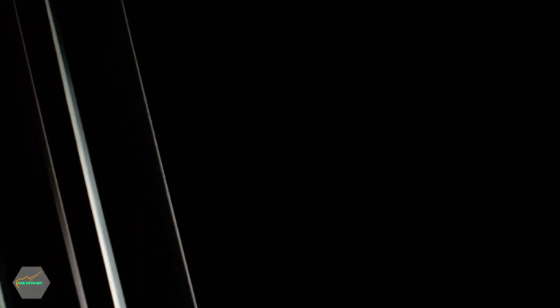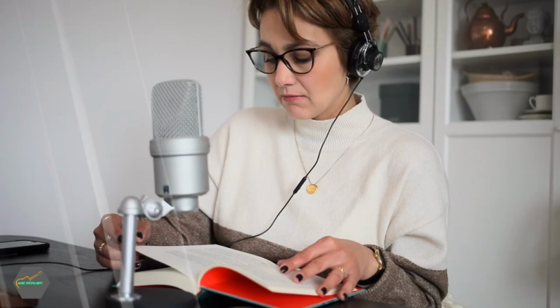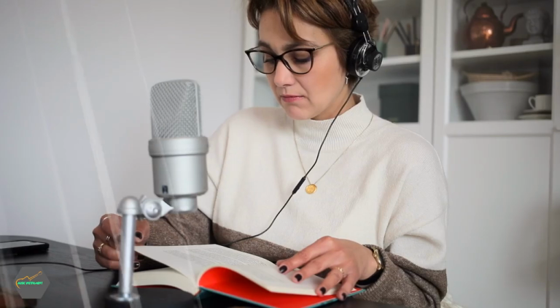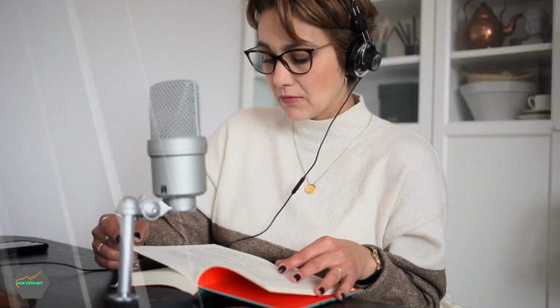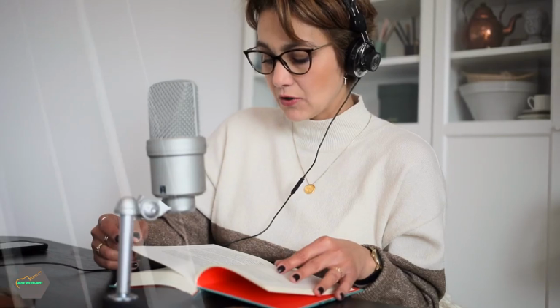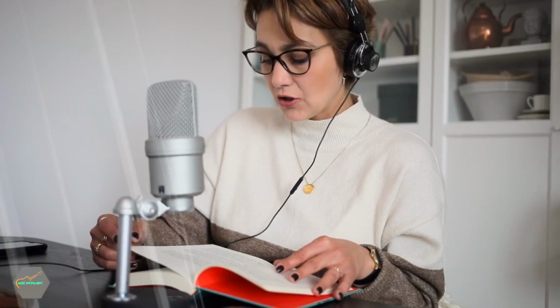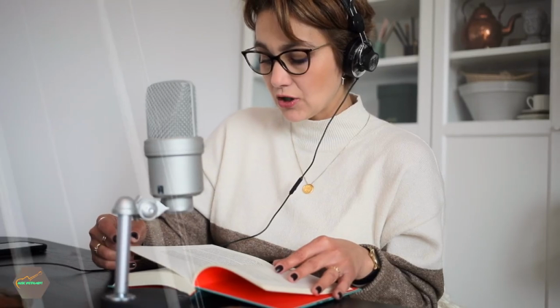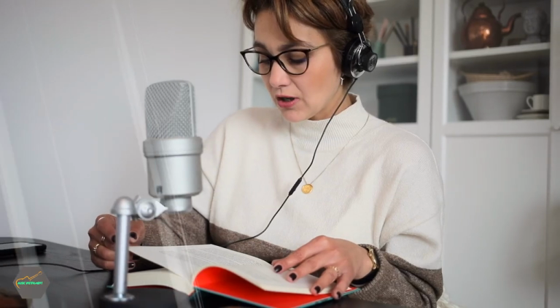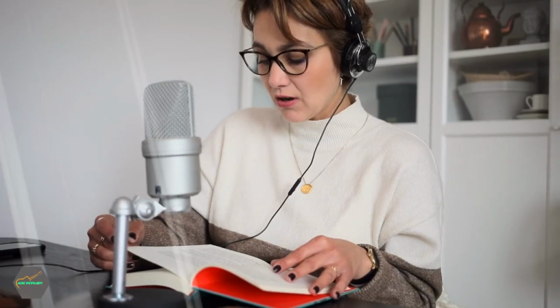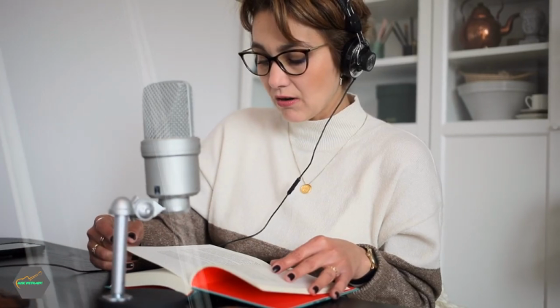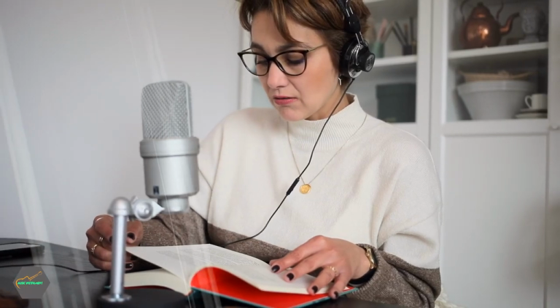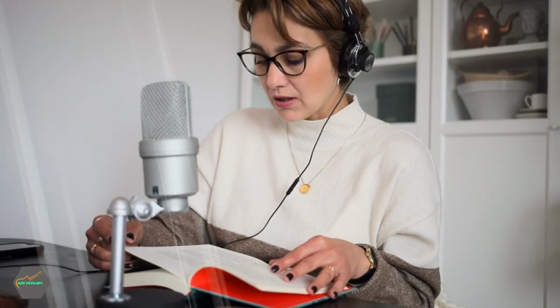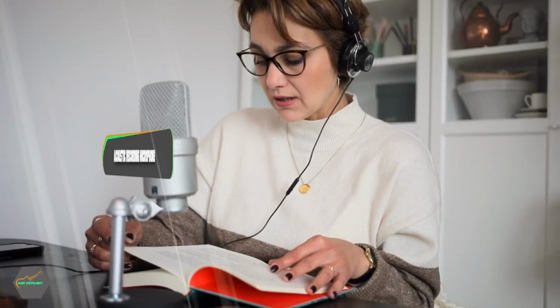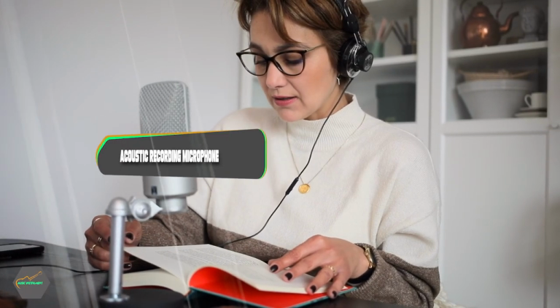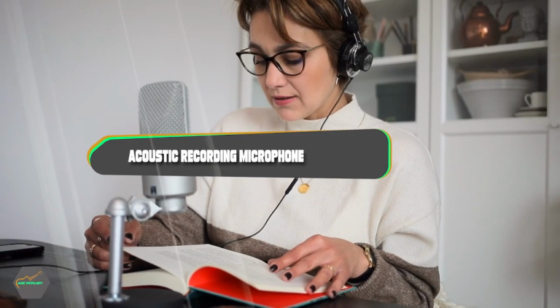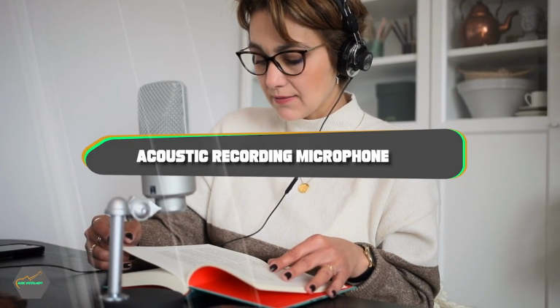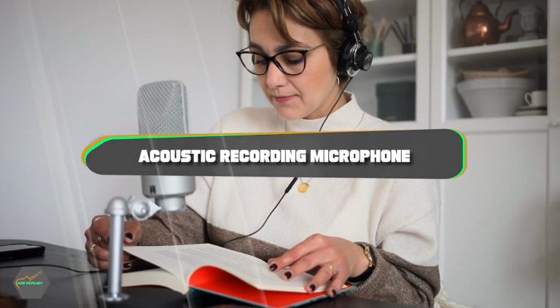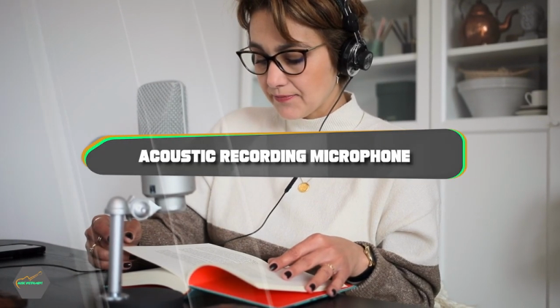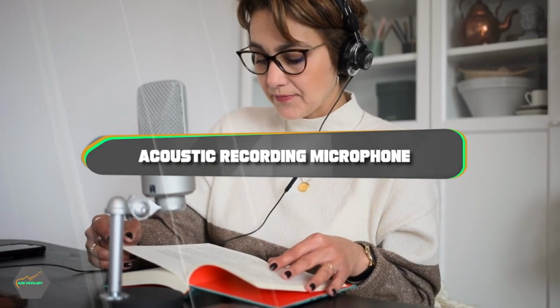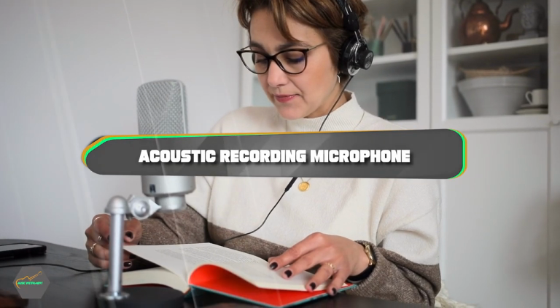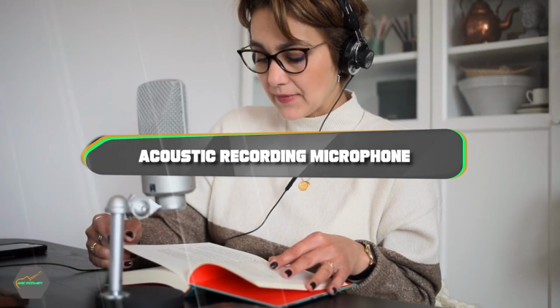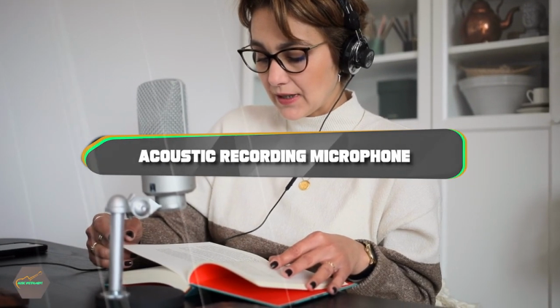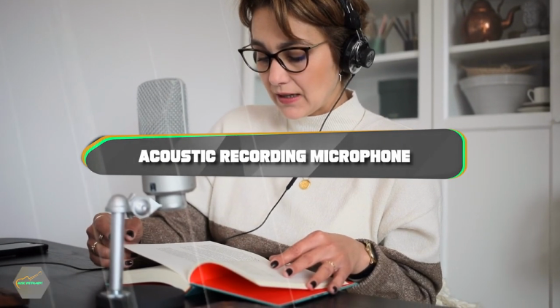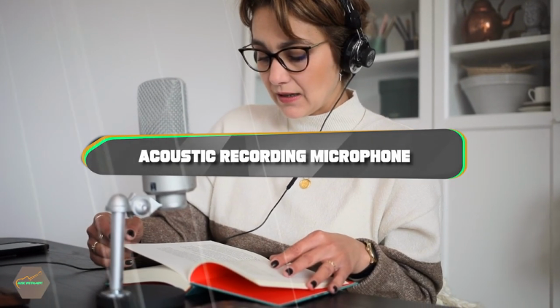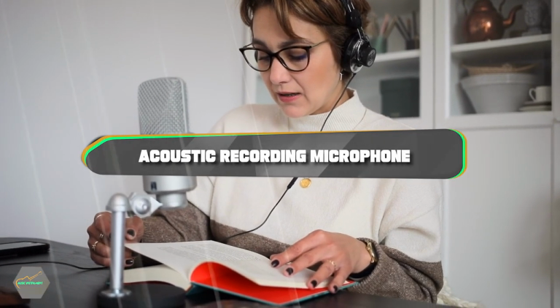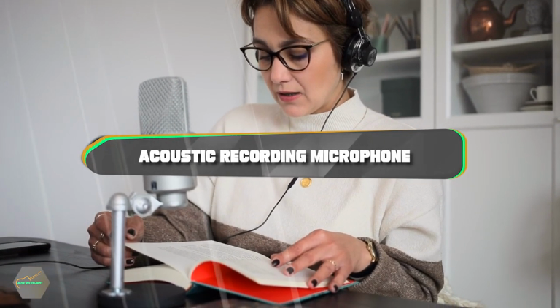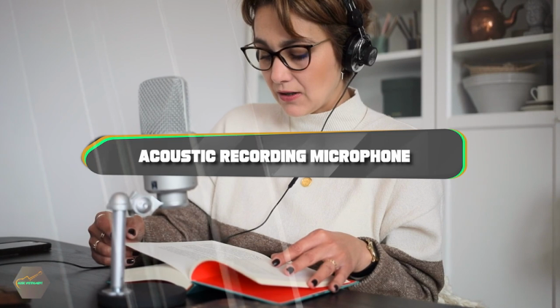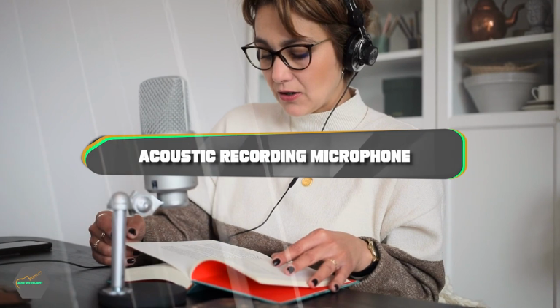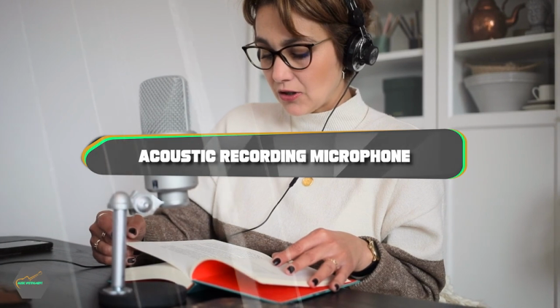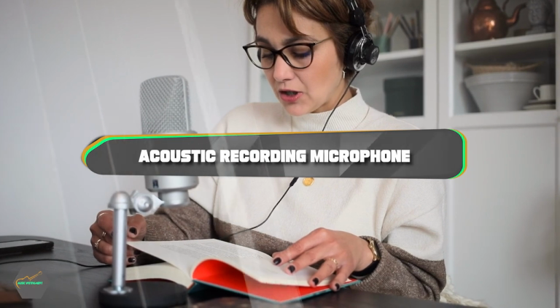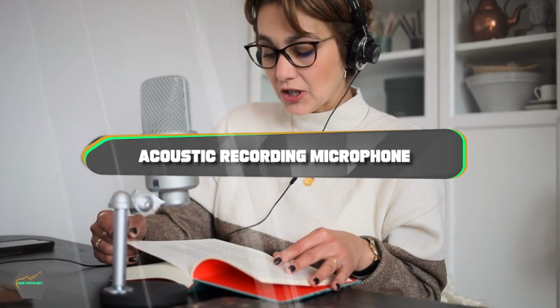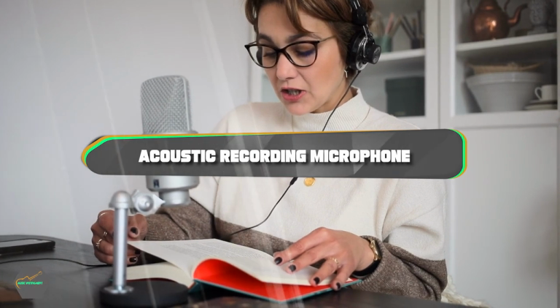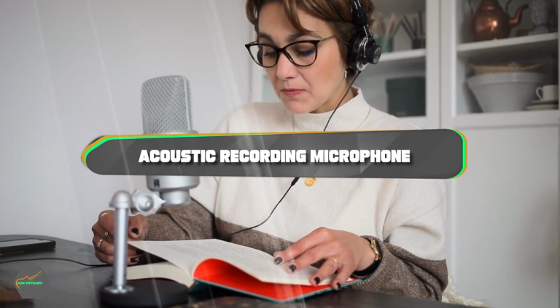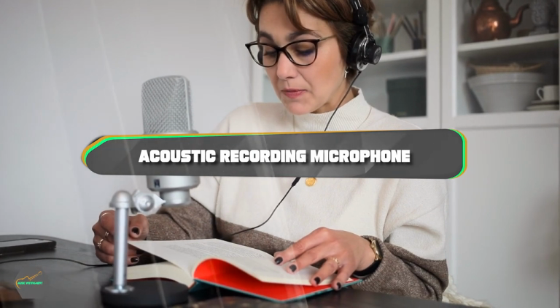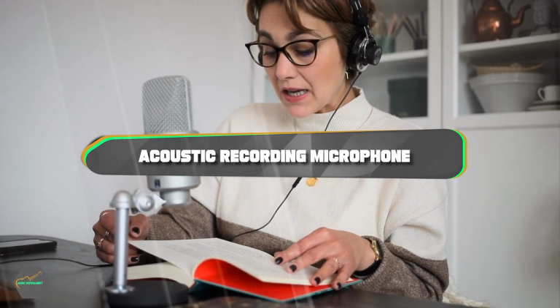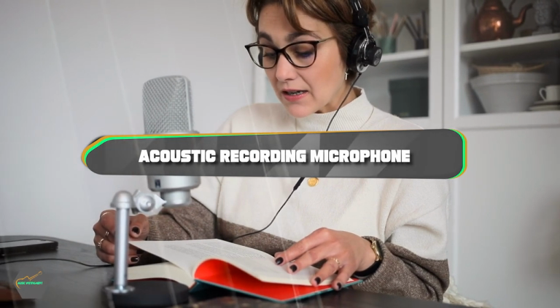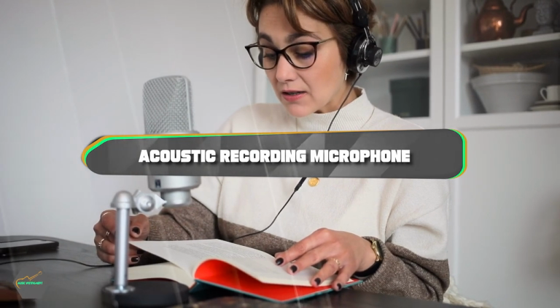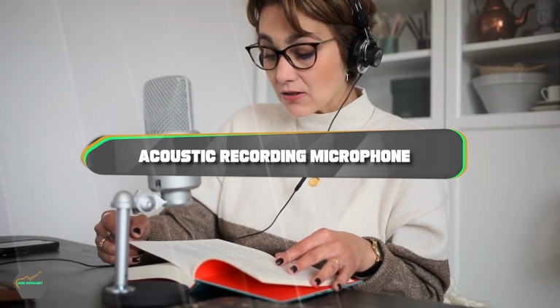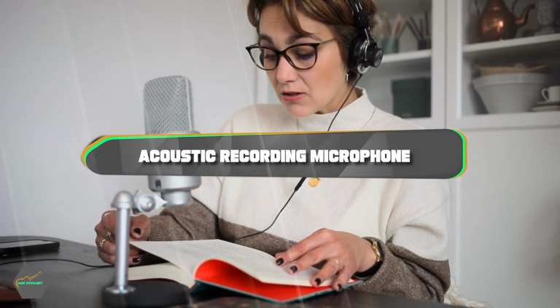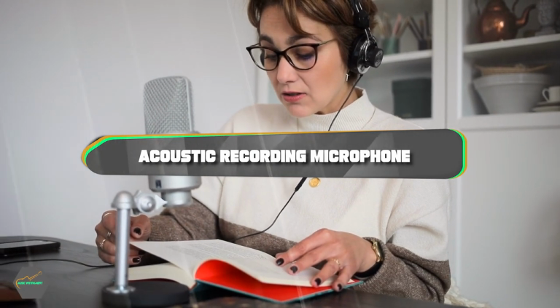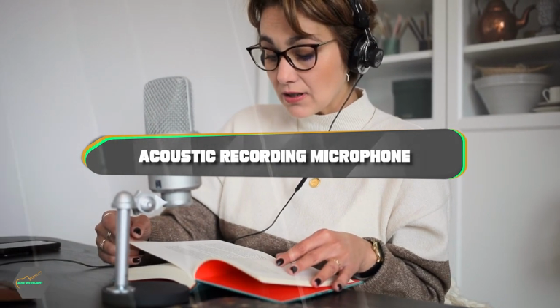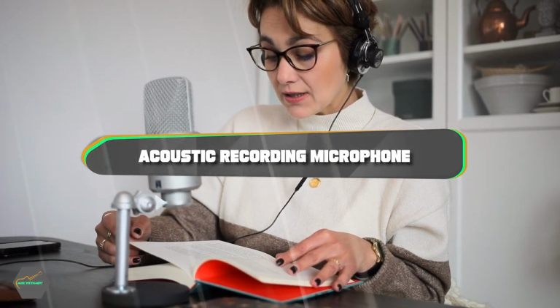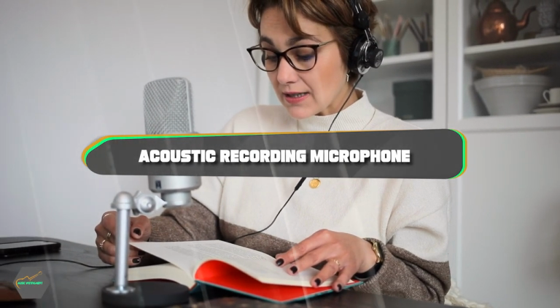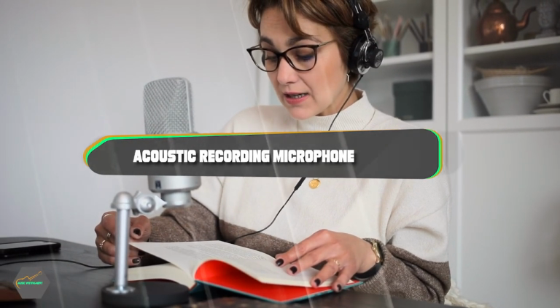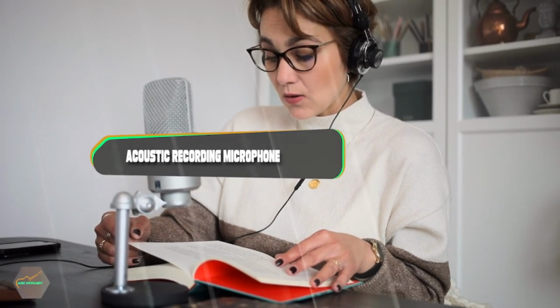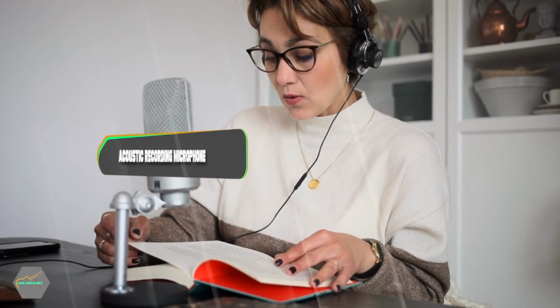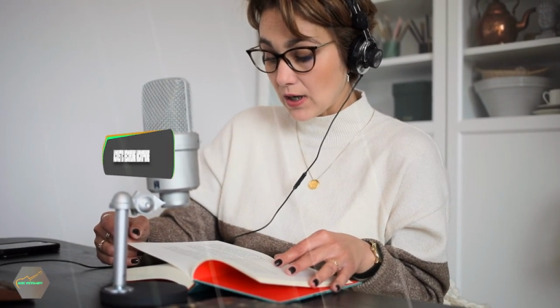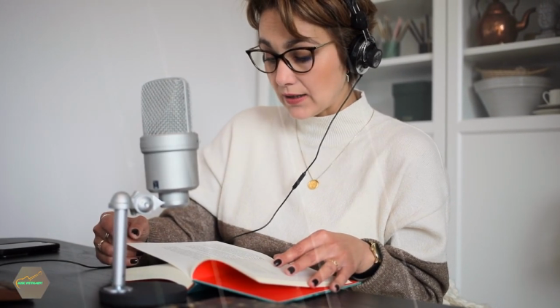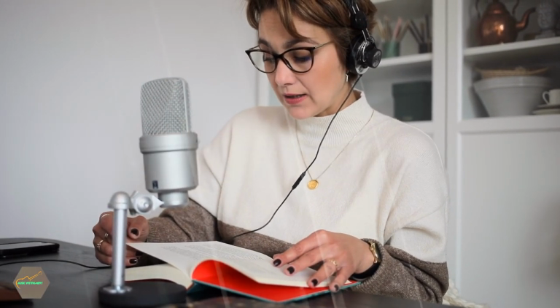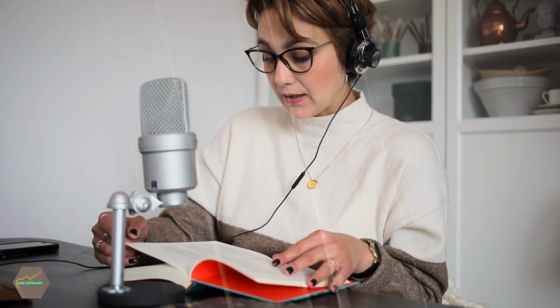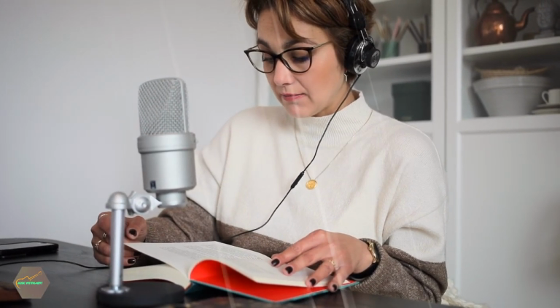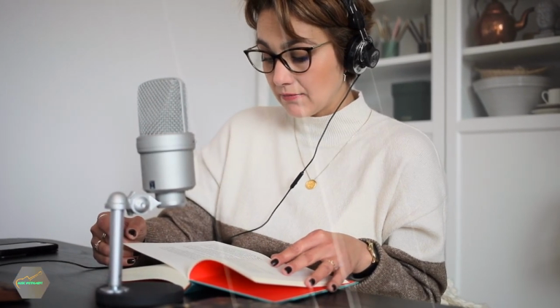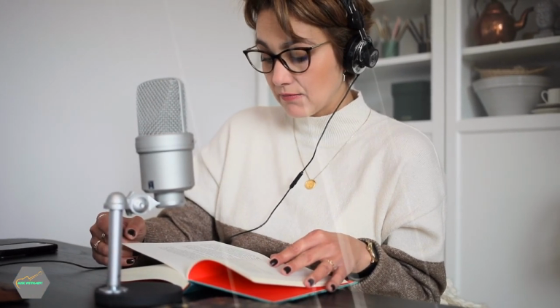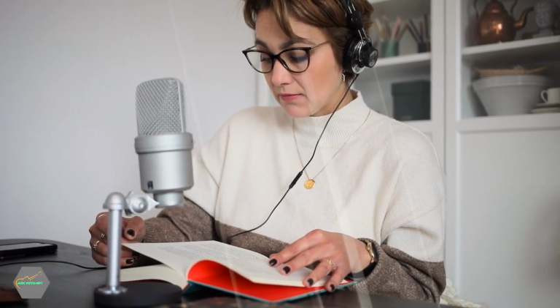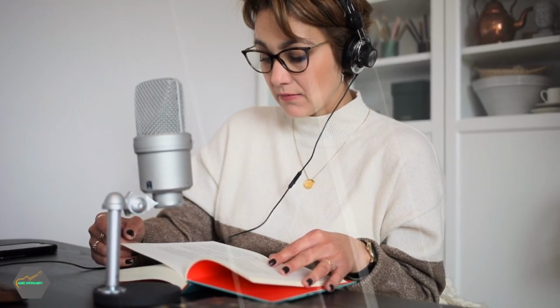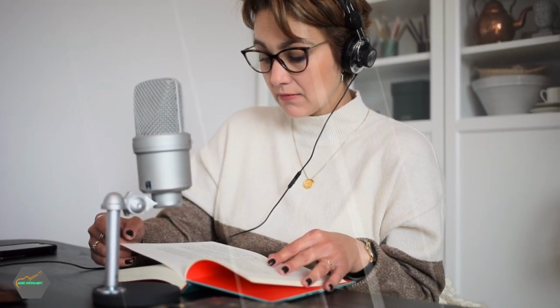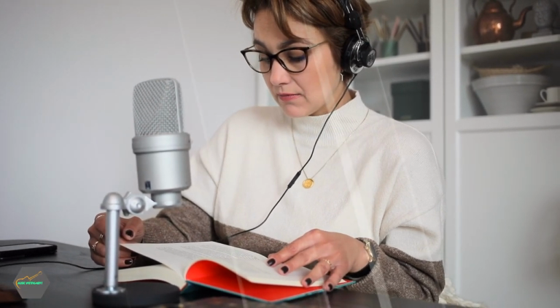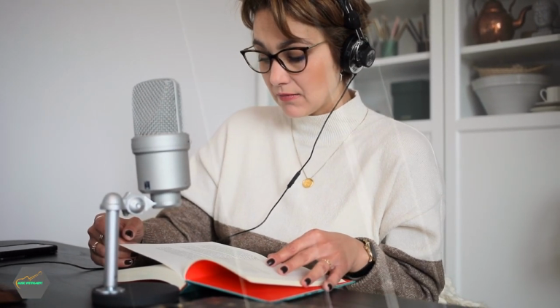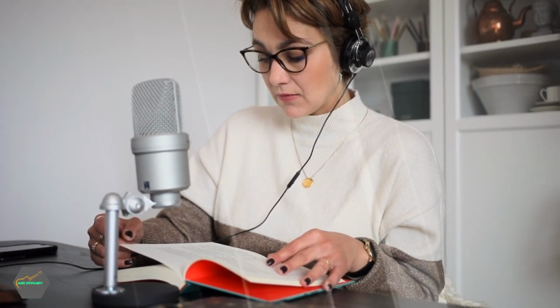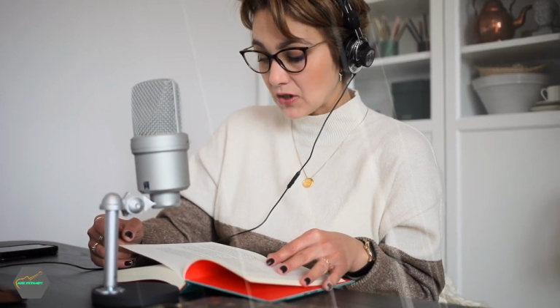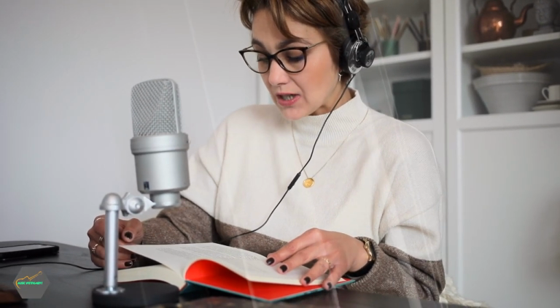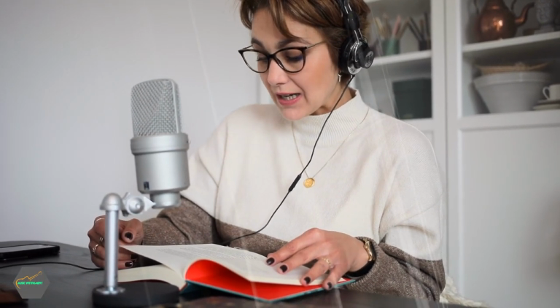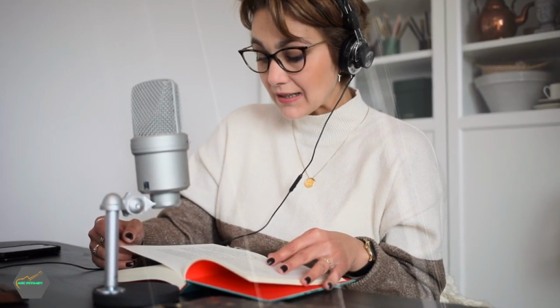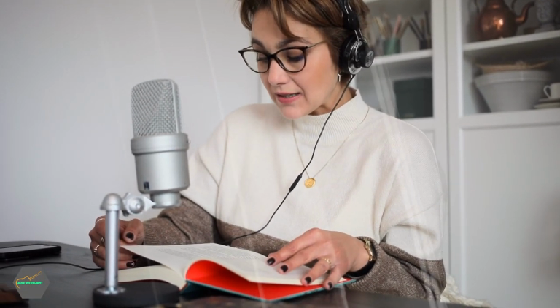If you want to get a good quality best microphone for recording acoustic guitar according to your needs, then watch the video till the end and then decide to buy.